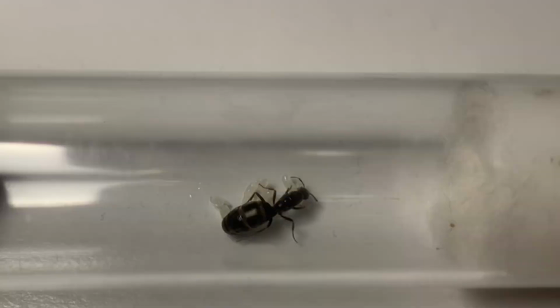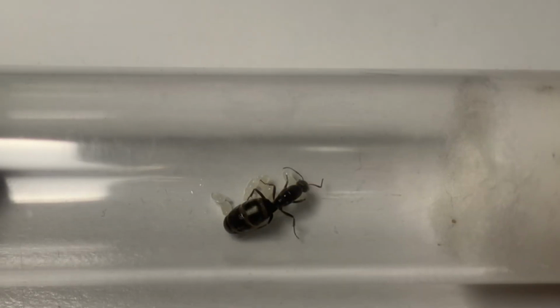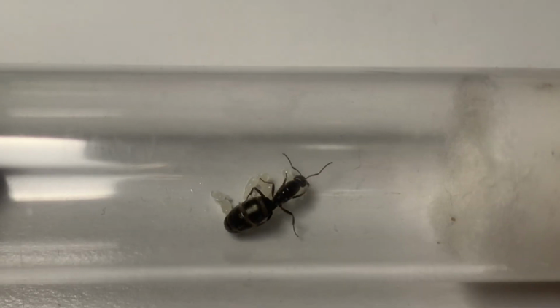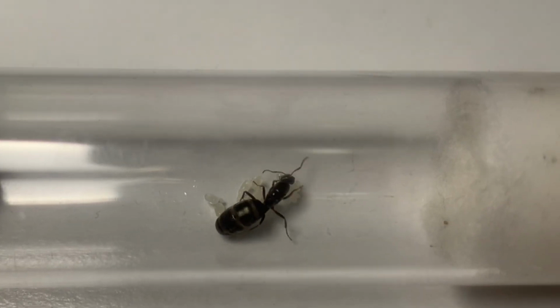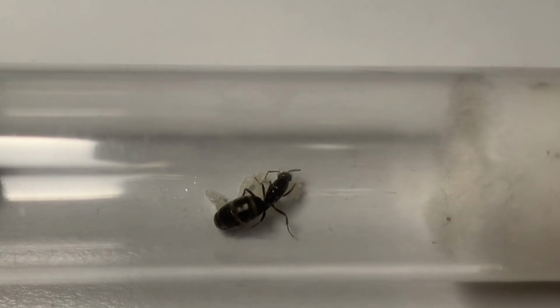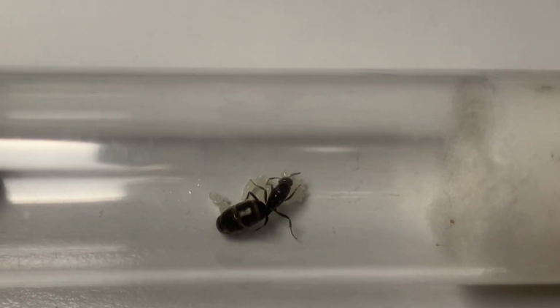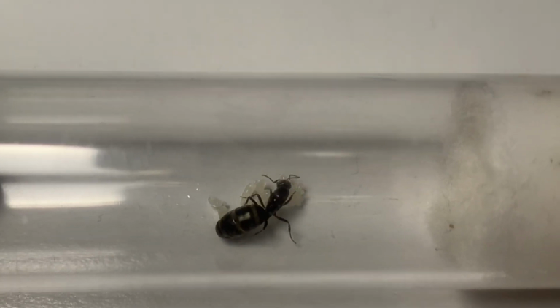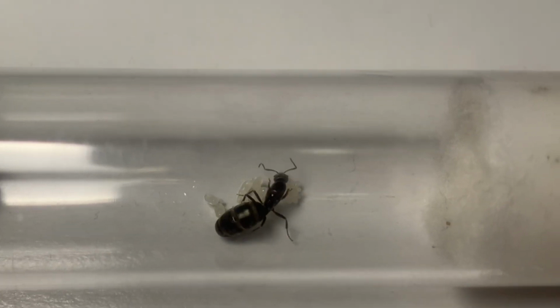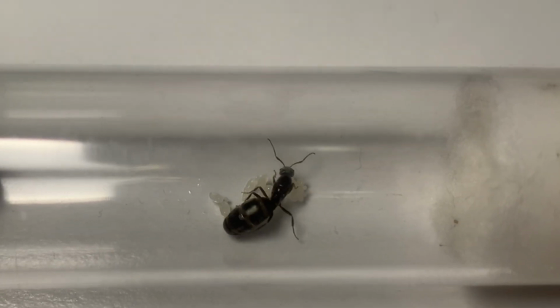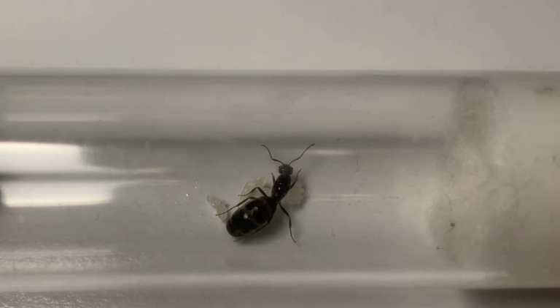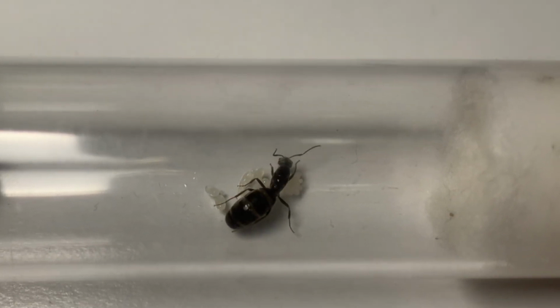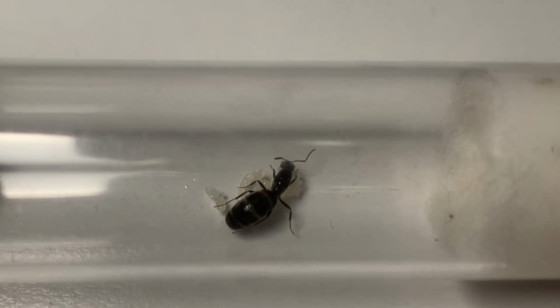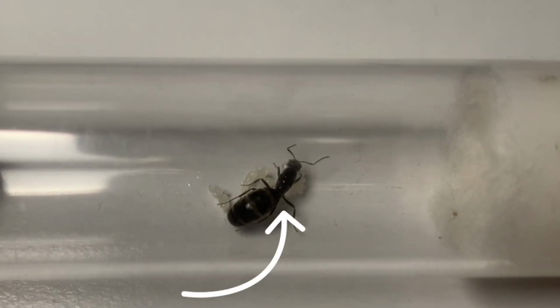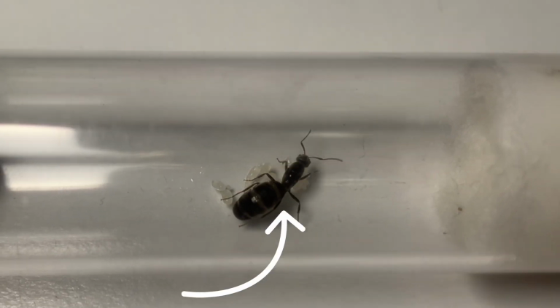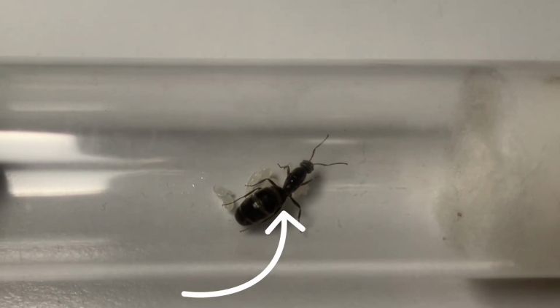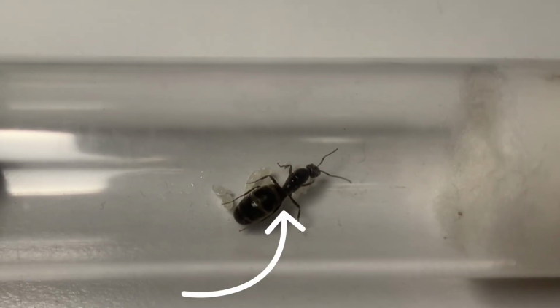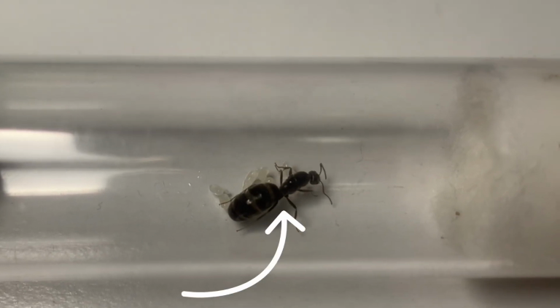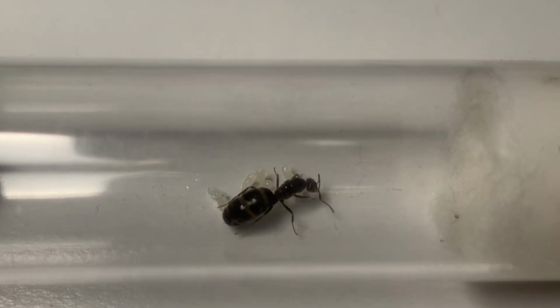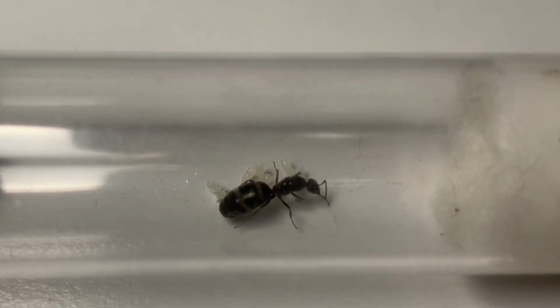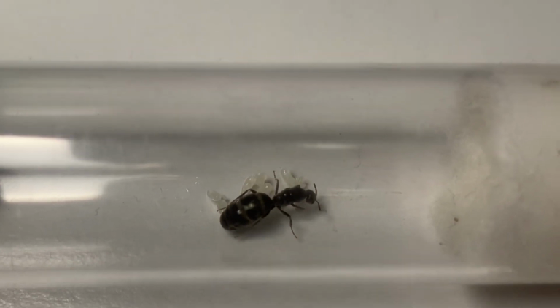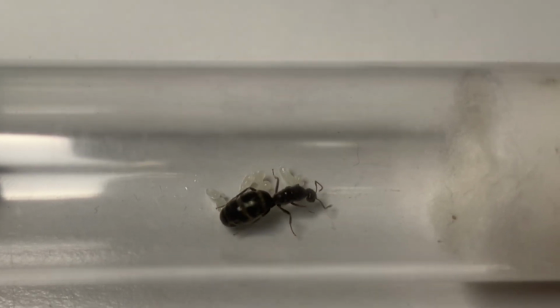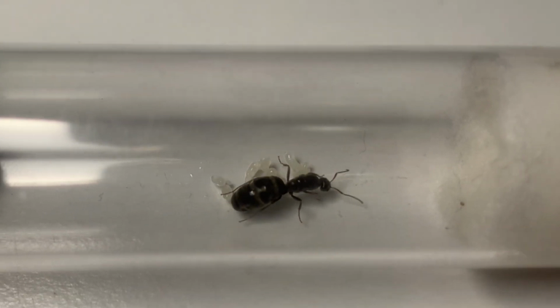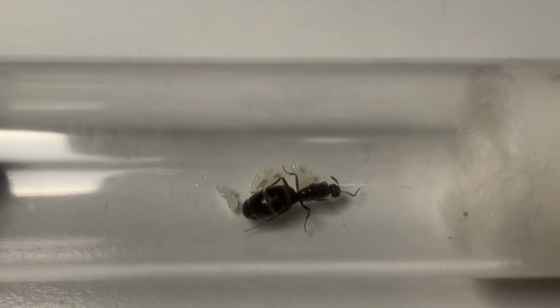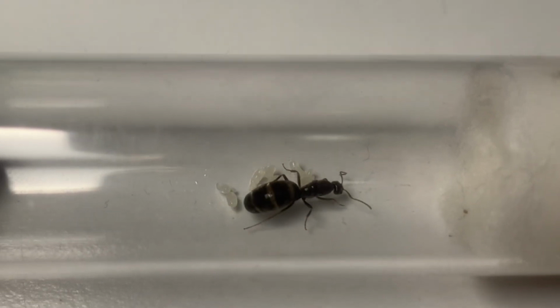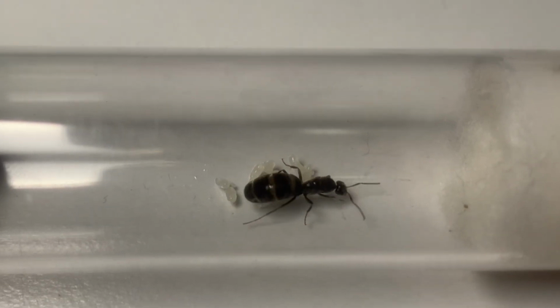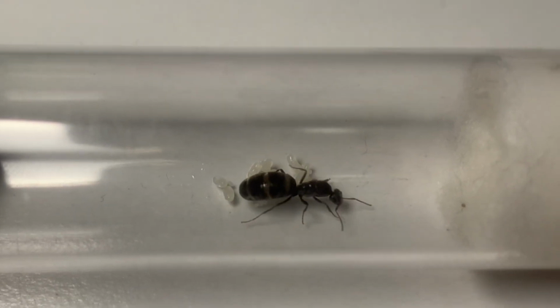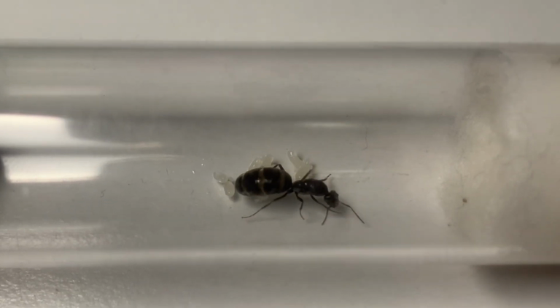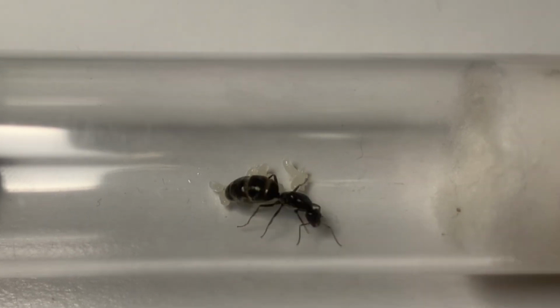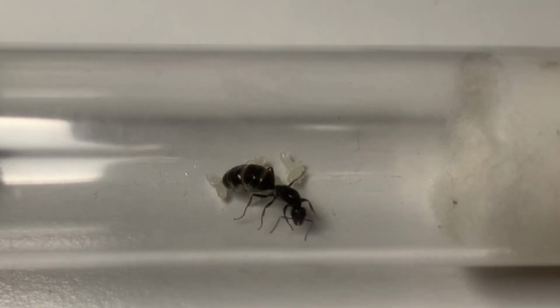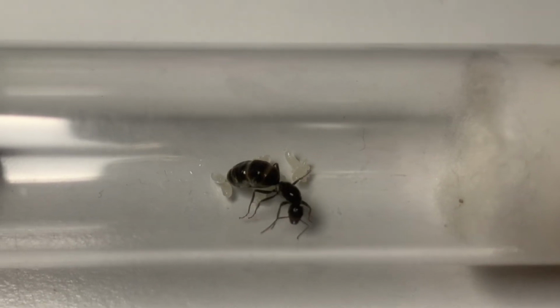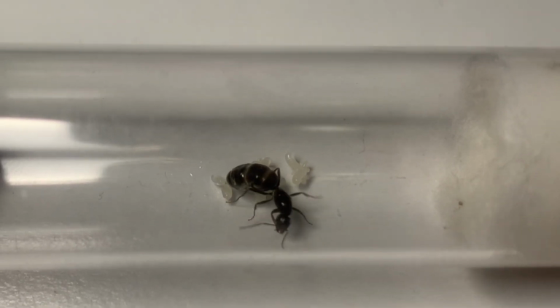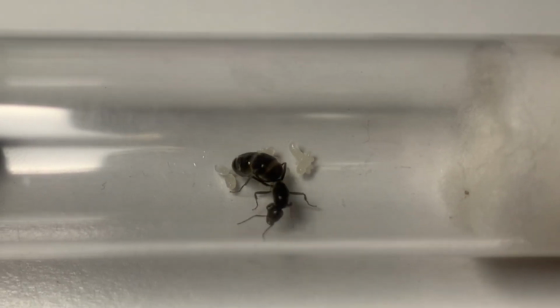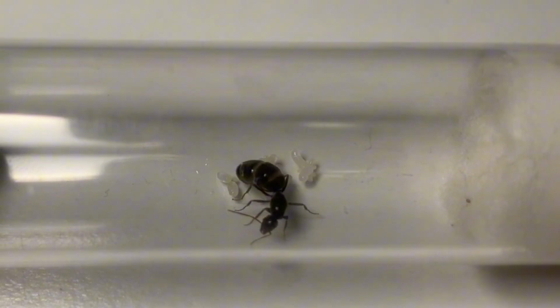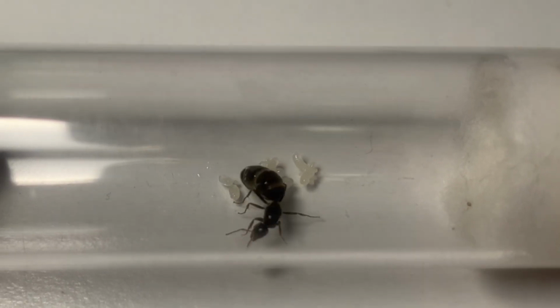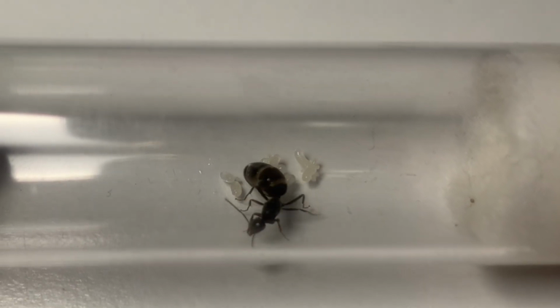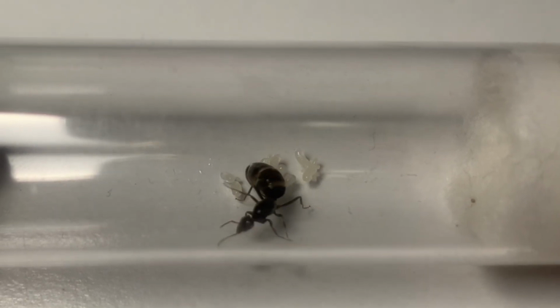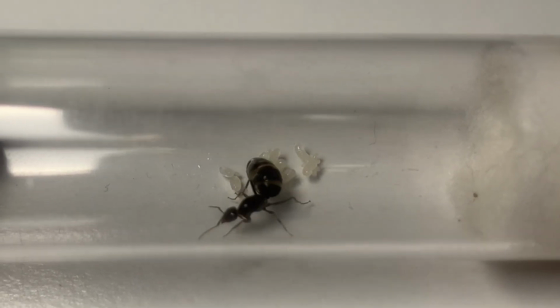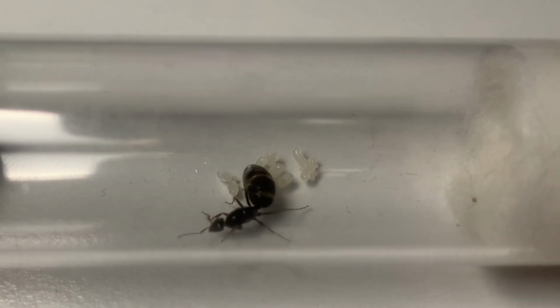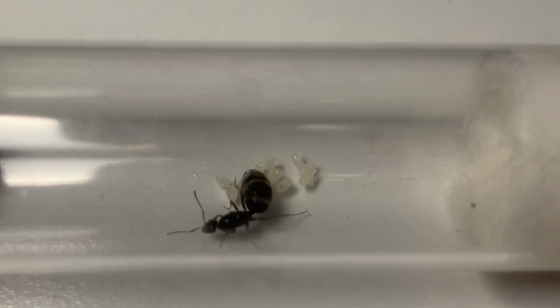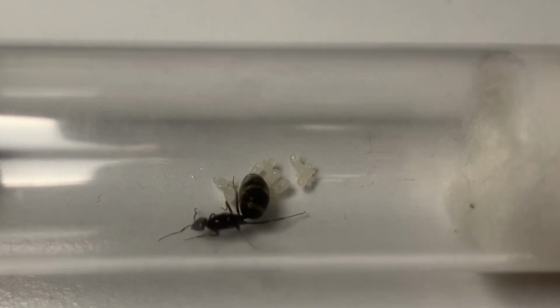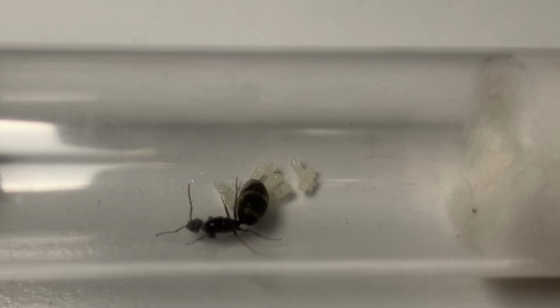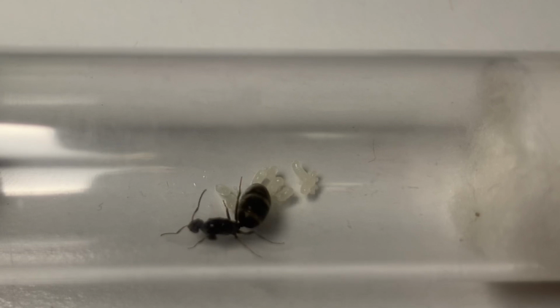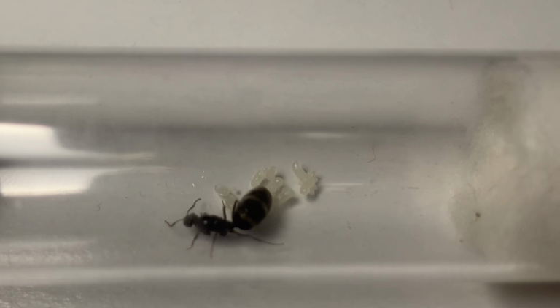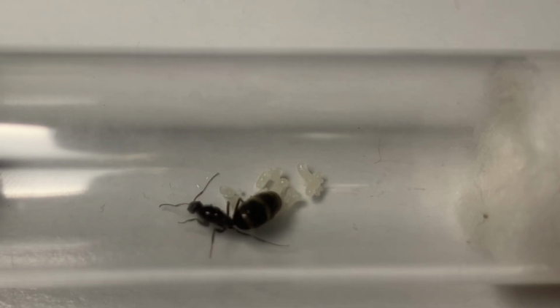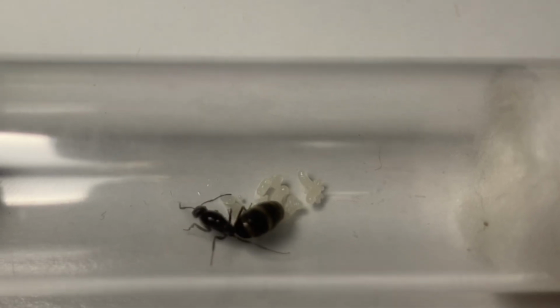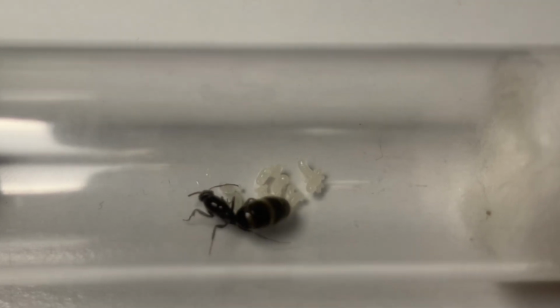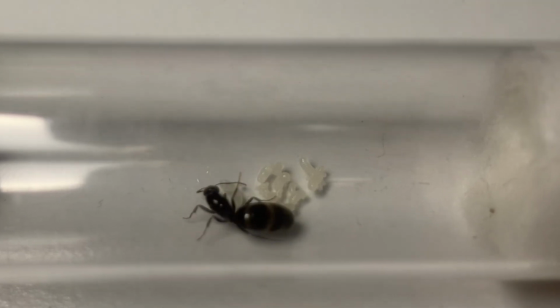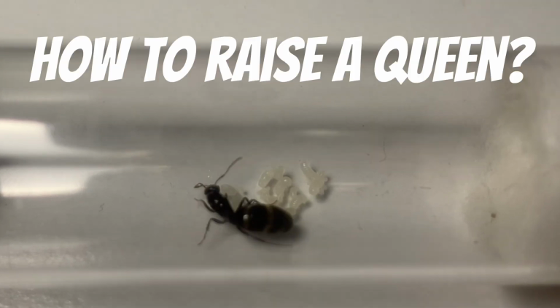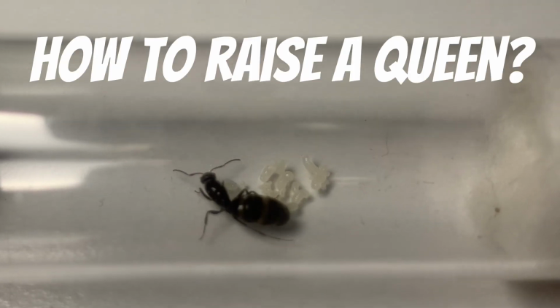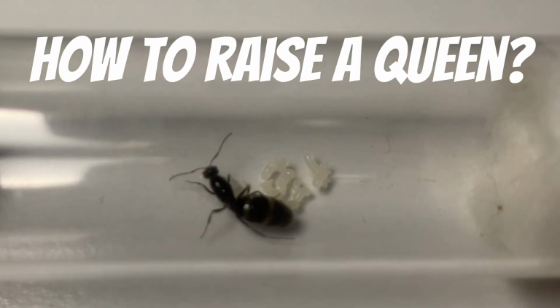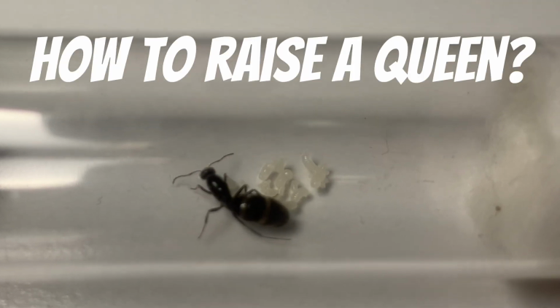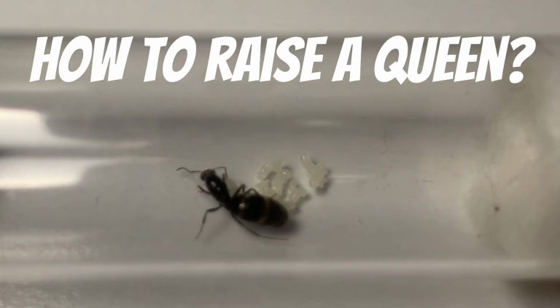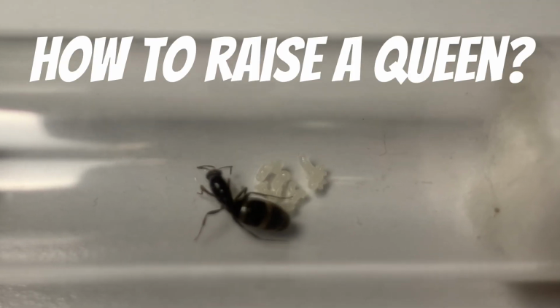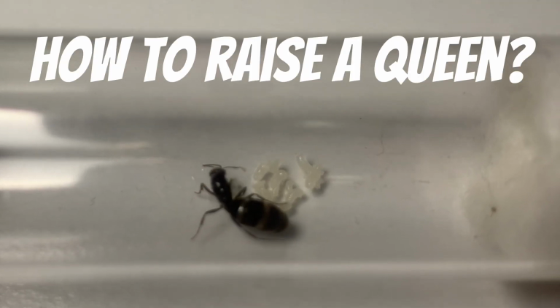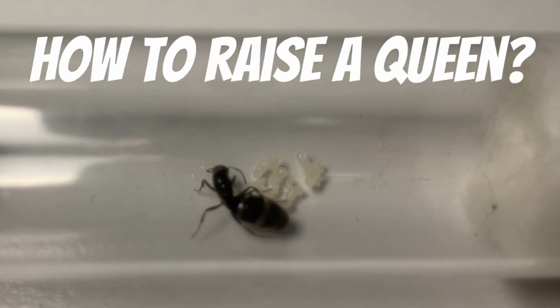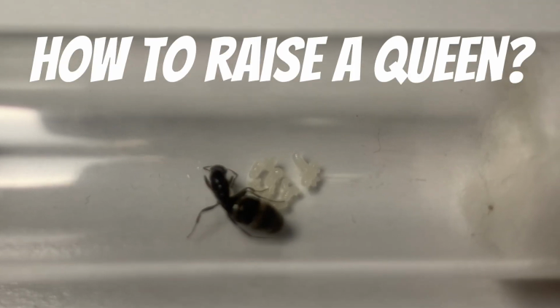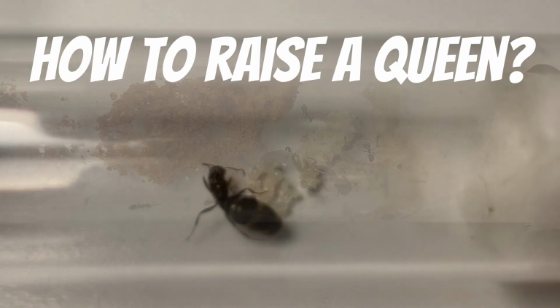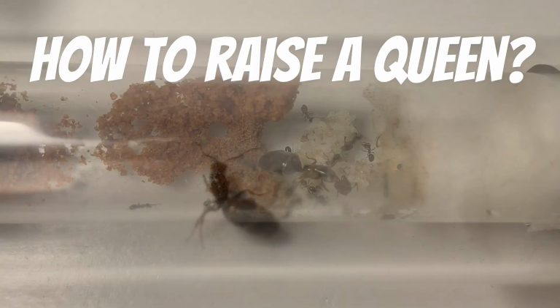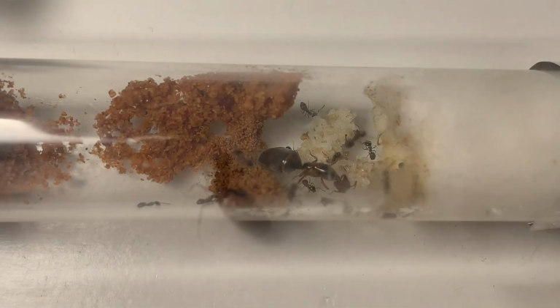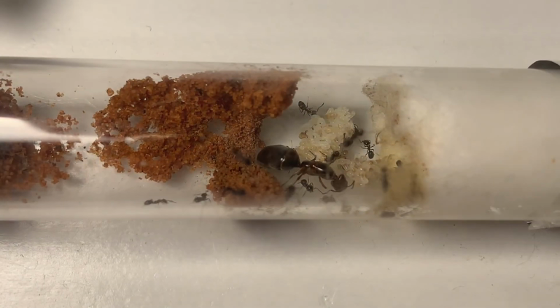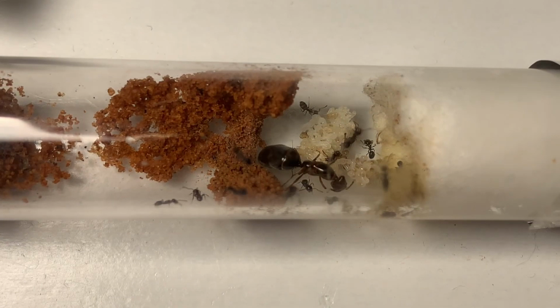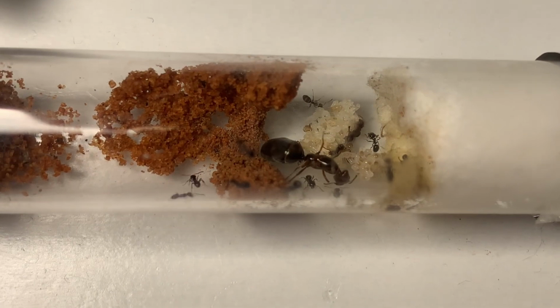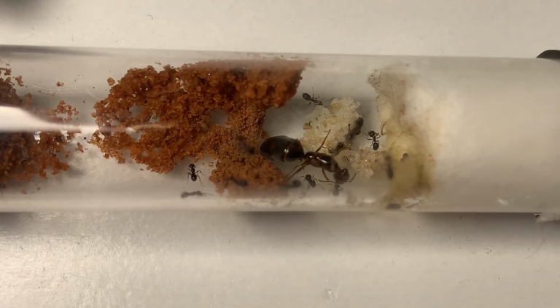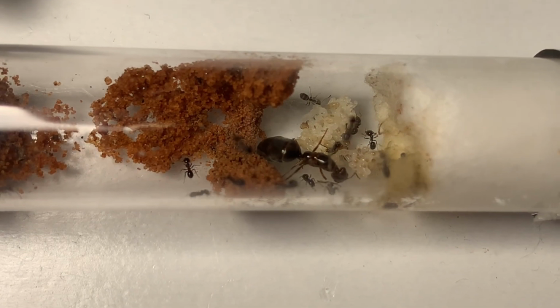So you've got a queen ant but you are unsure on what you have to do next. Well let's learn how to raise a queen into a thriving colony.